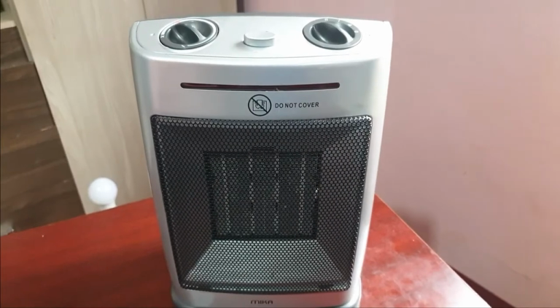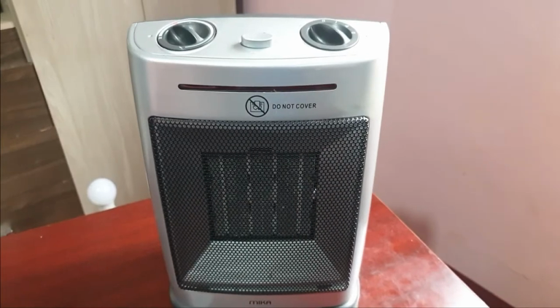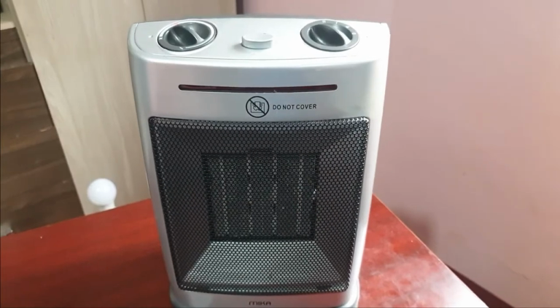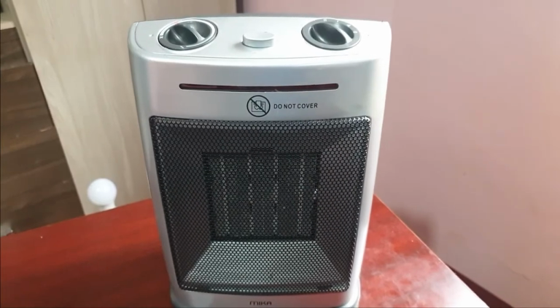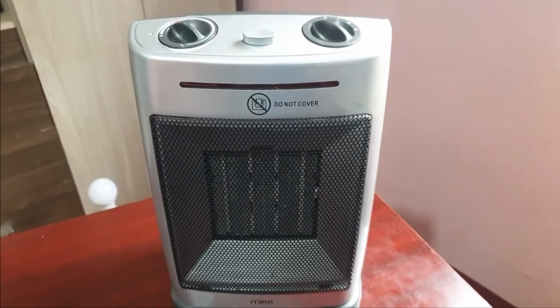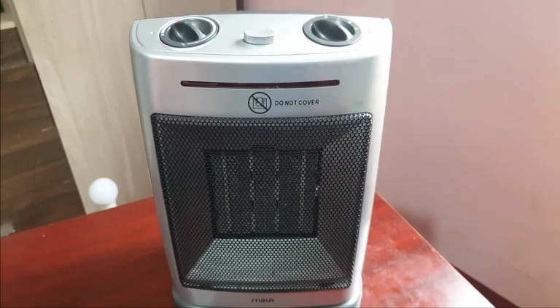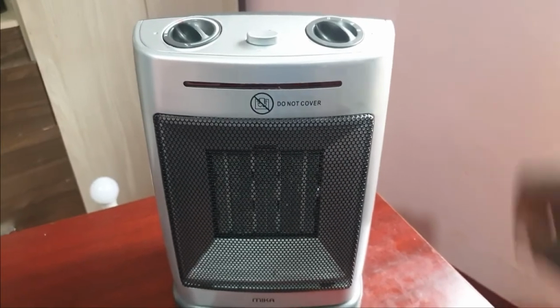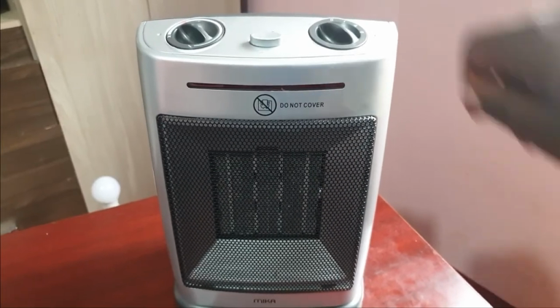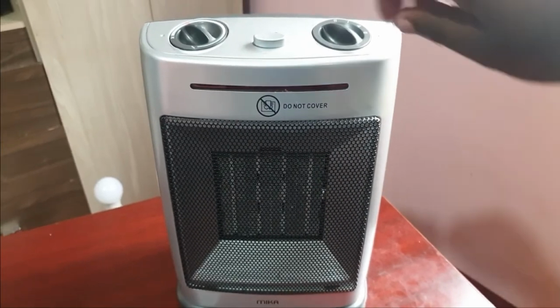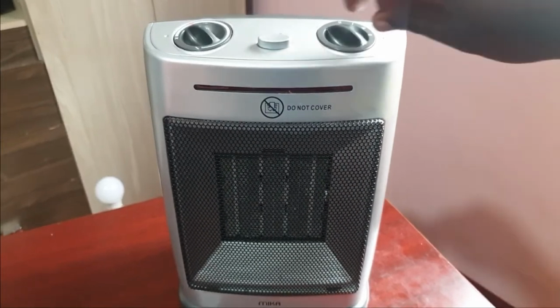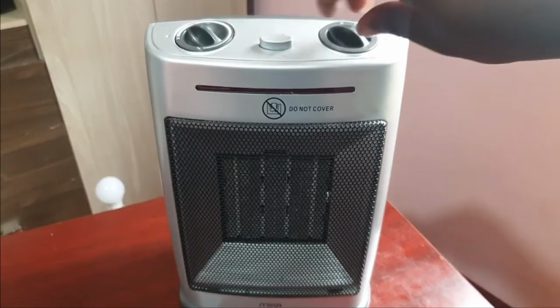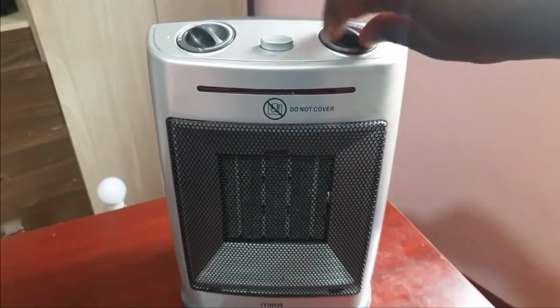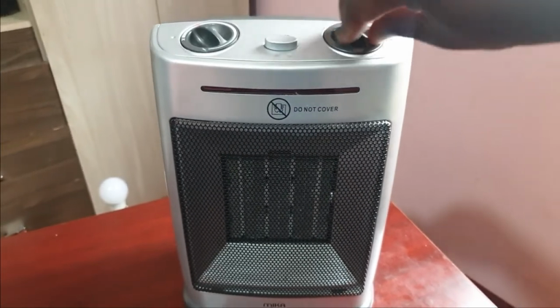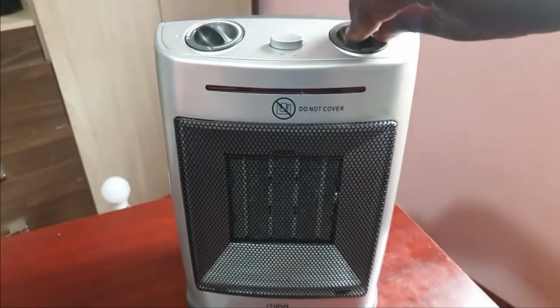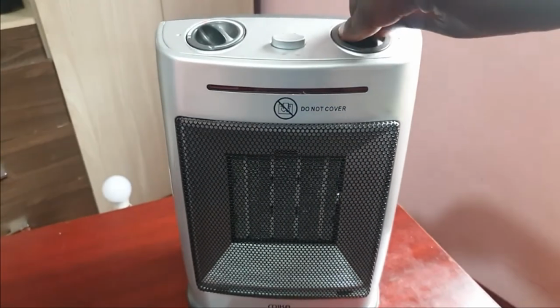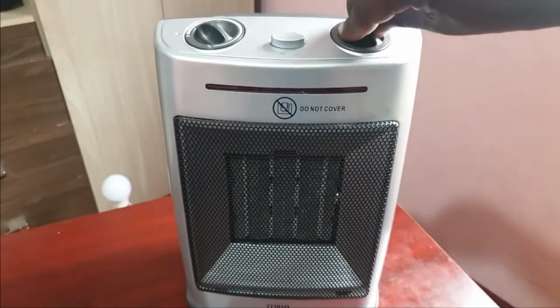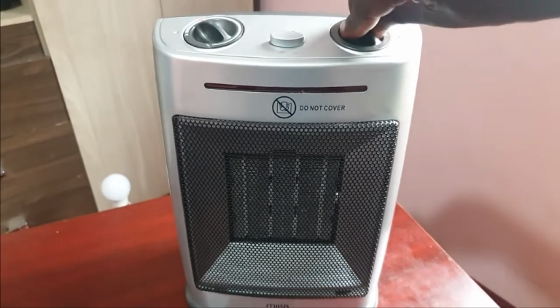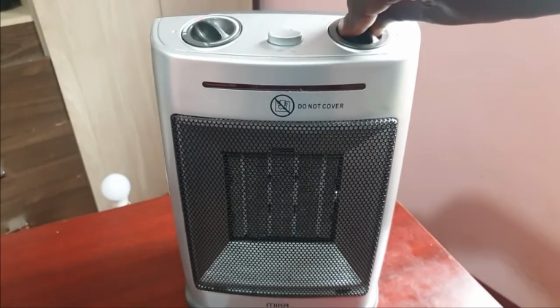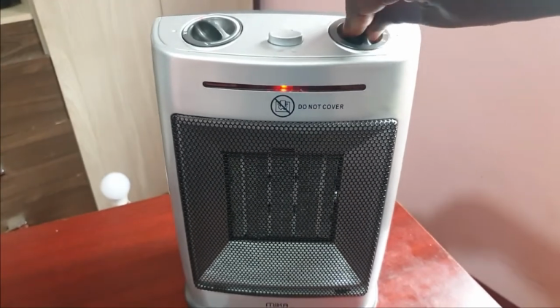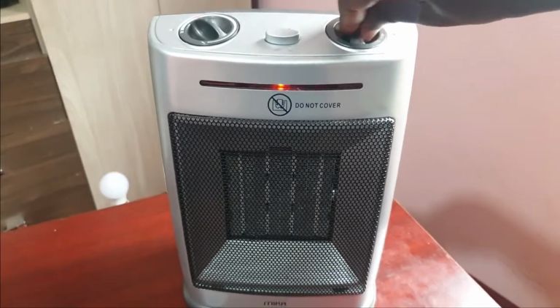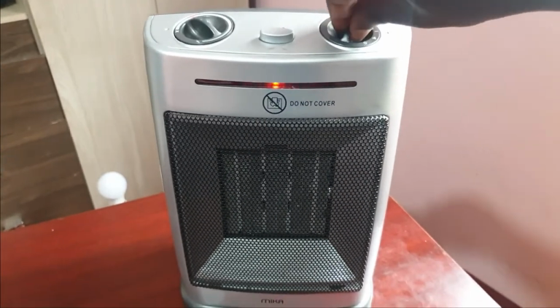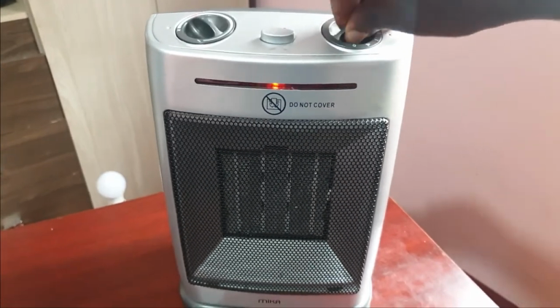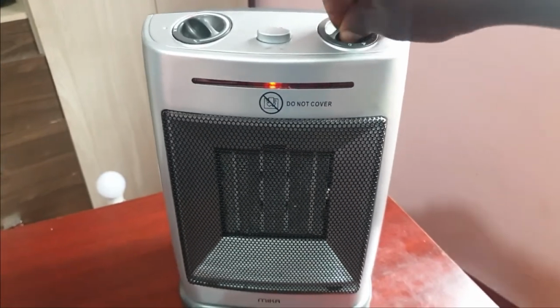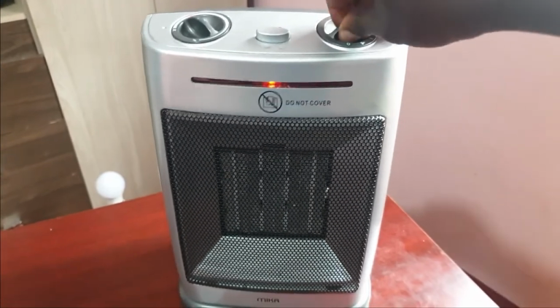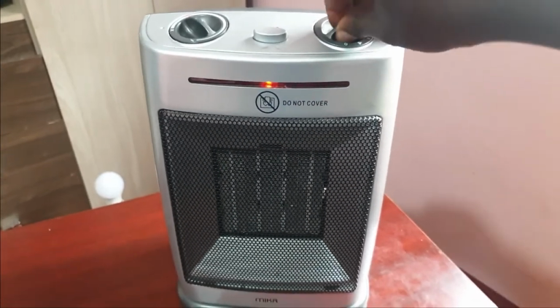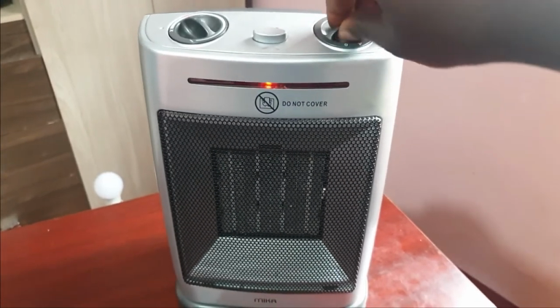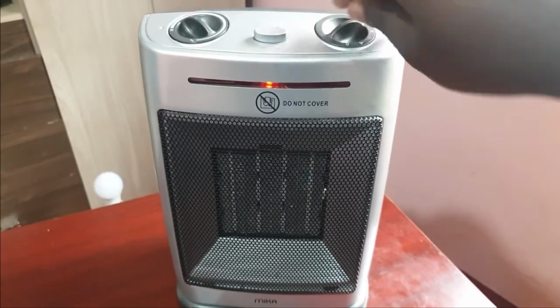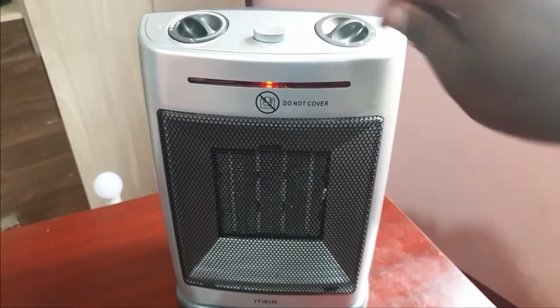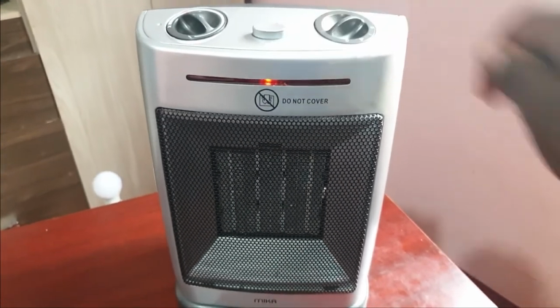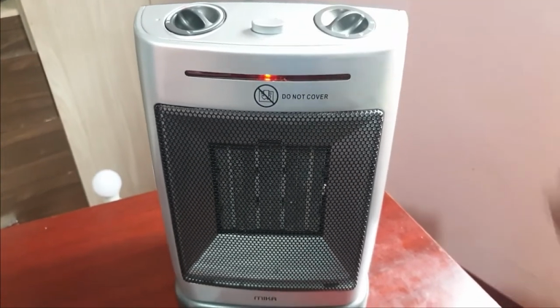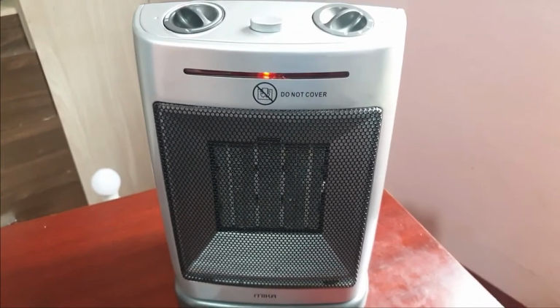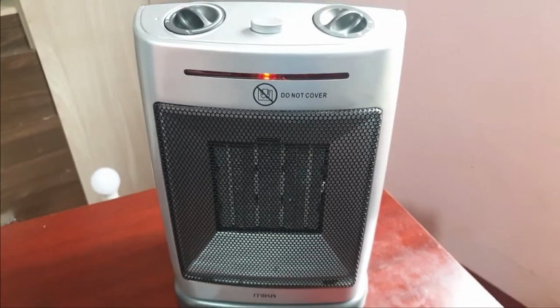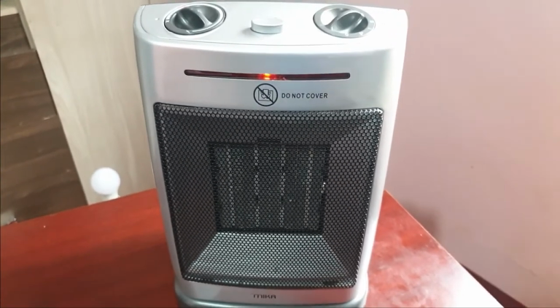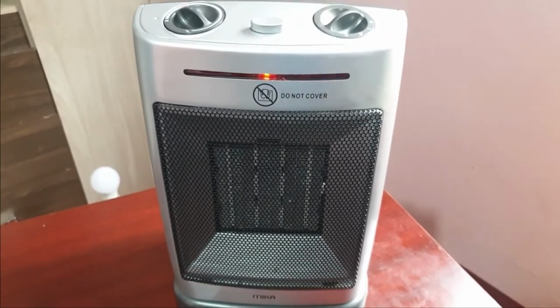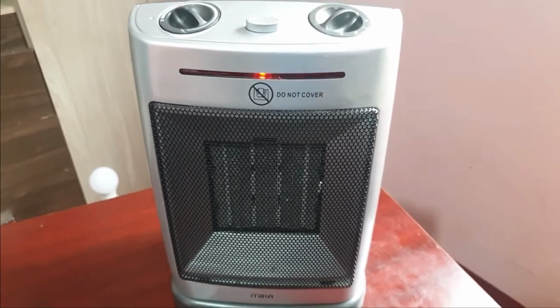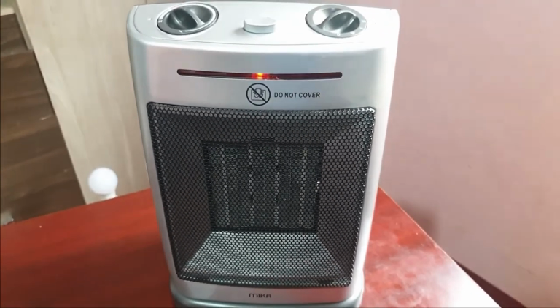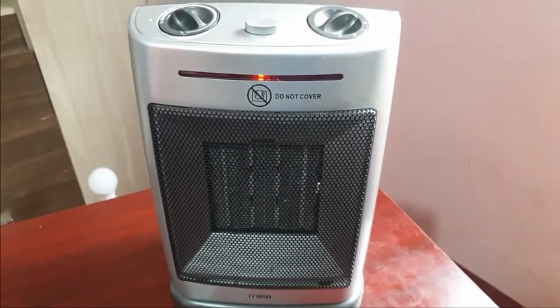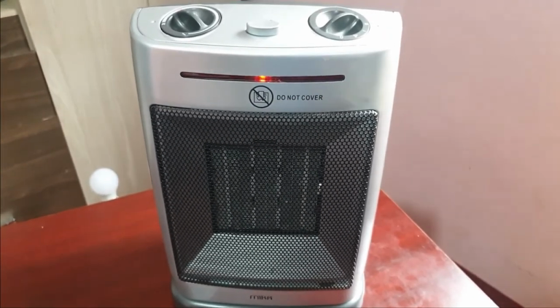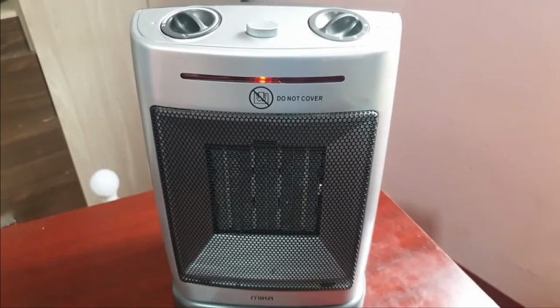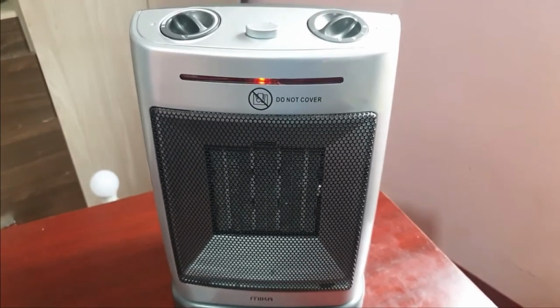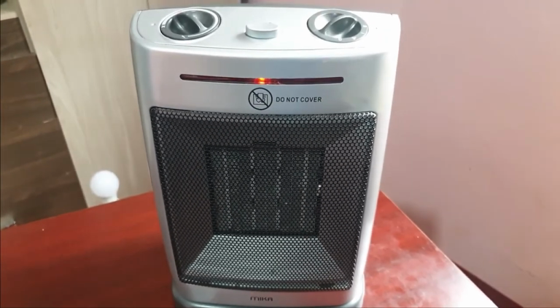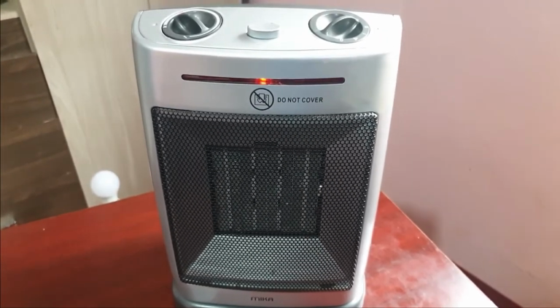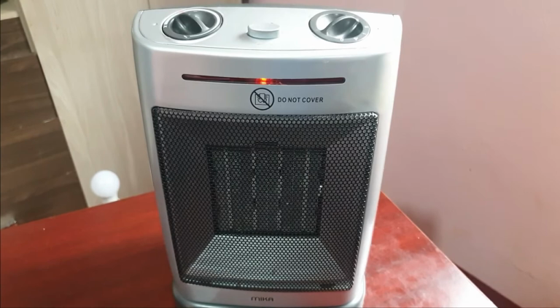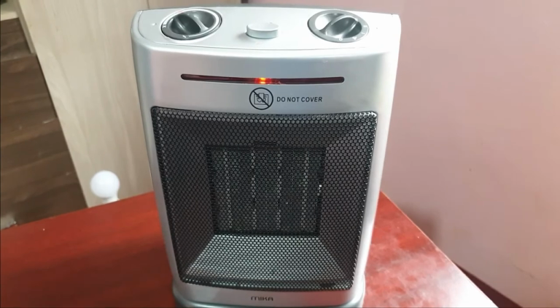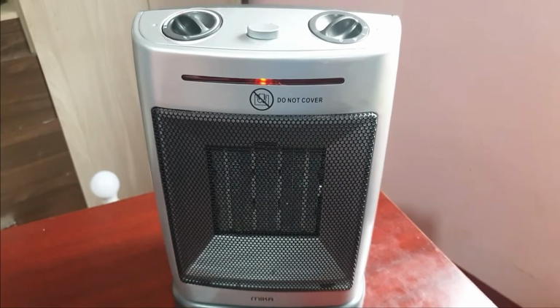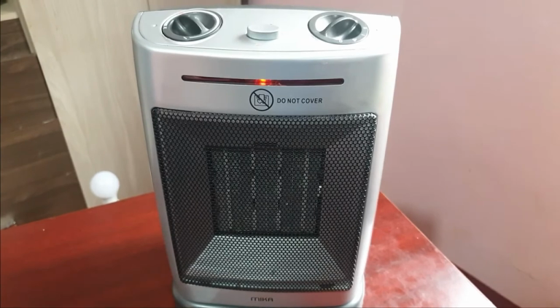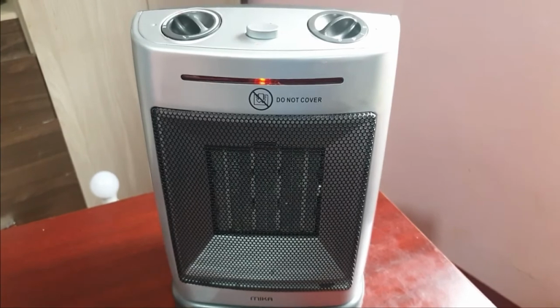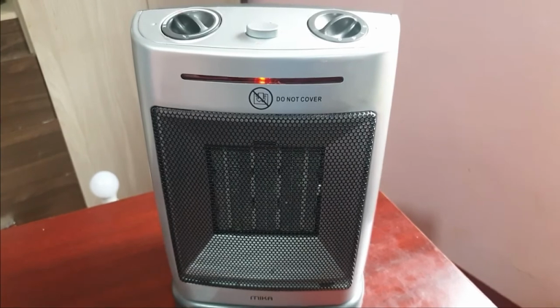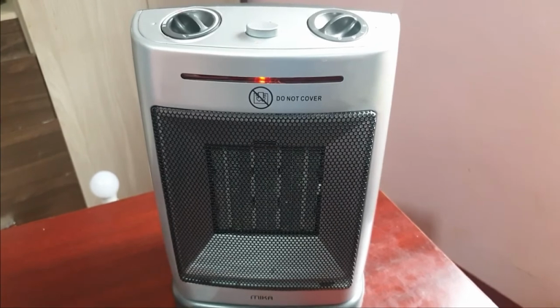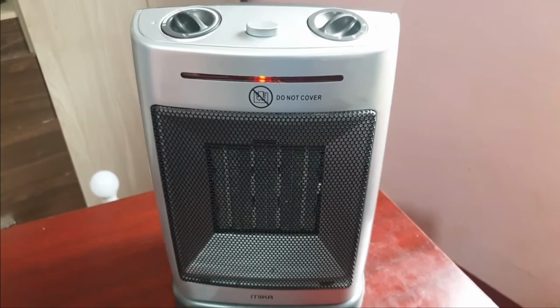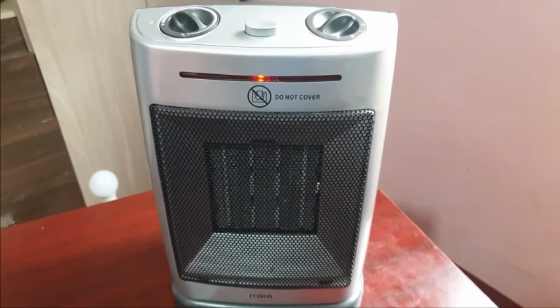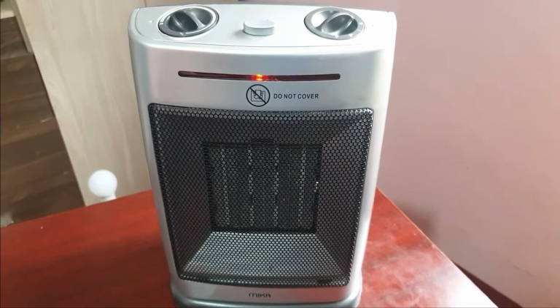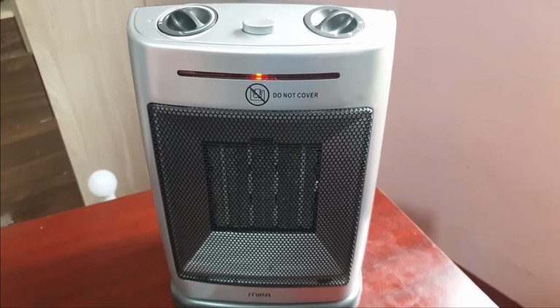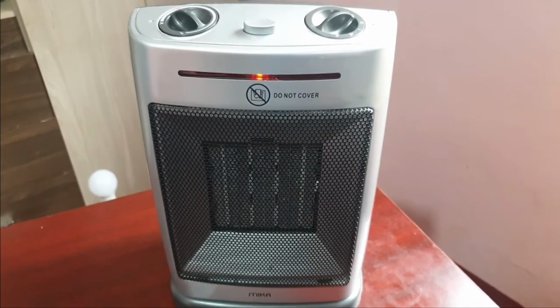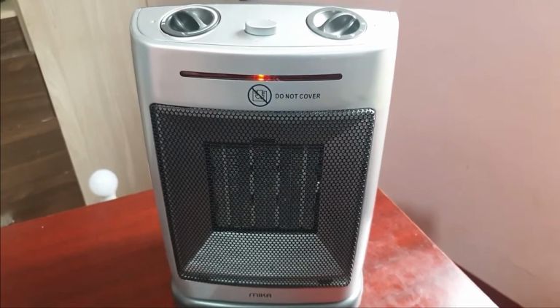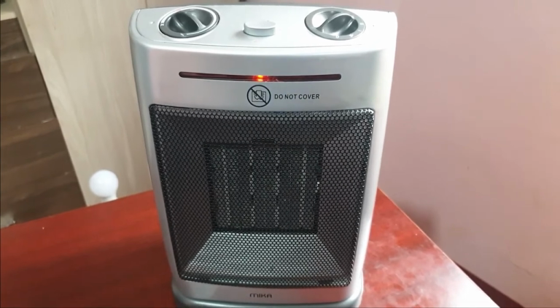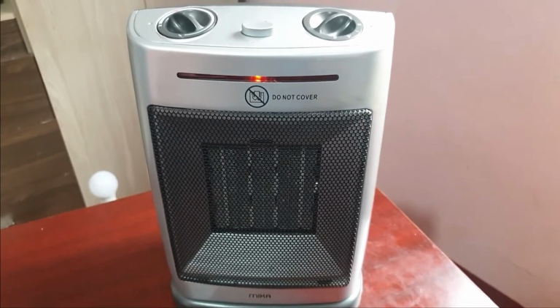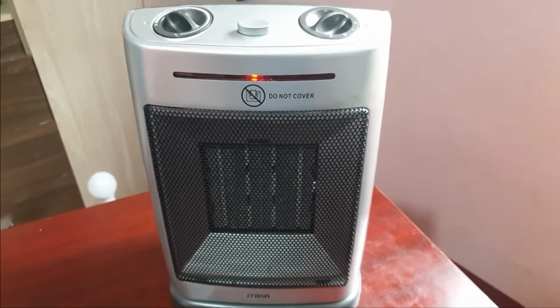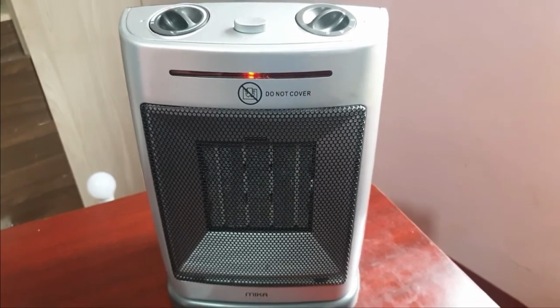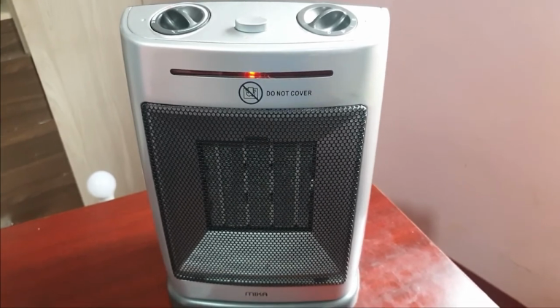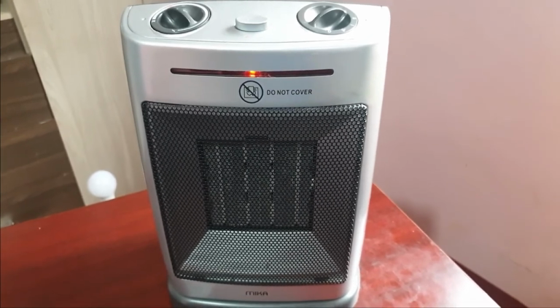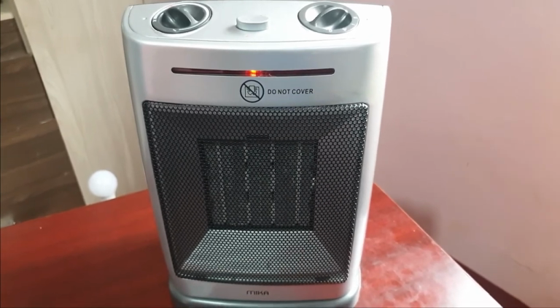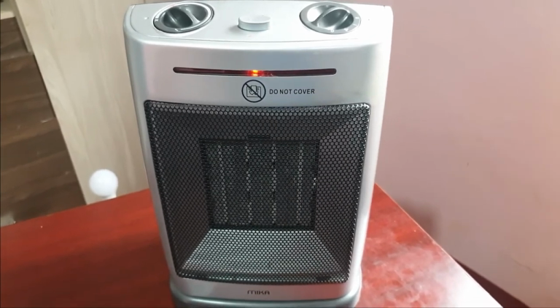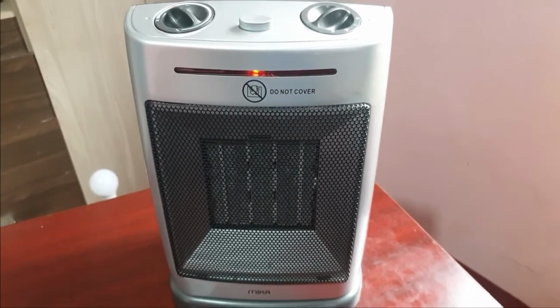It's the cold season, so it's time to turn on the electric heaters. Only problem — they're damn expensive to run.